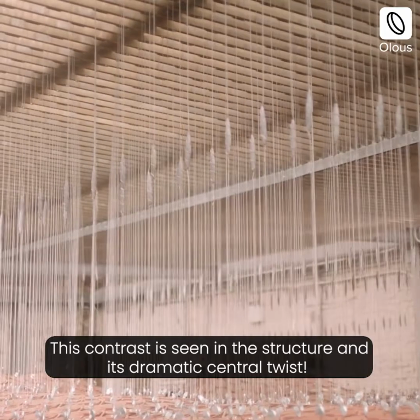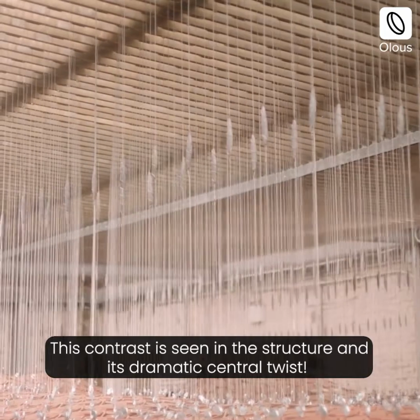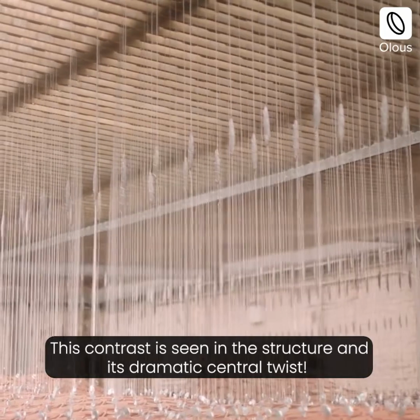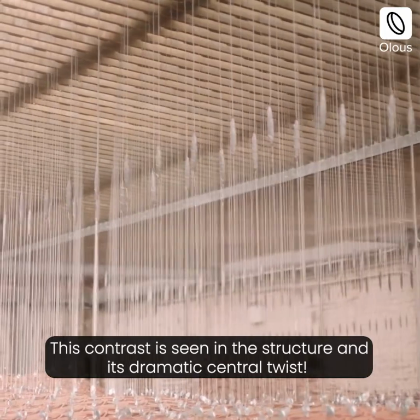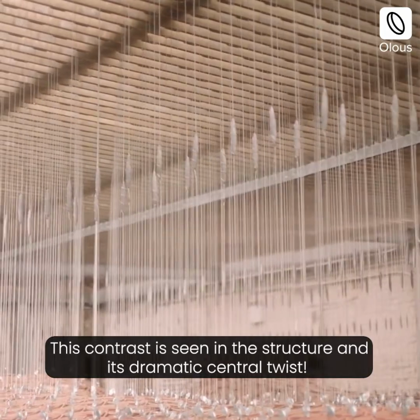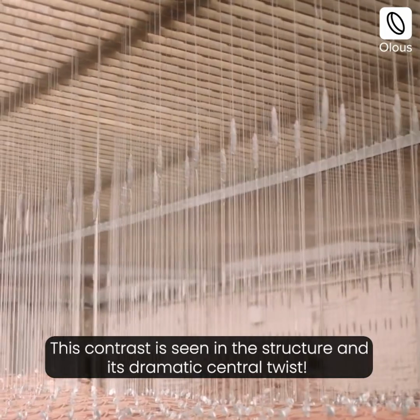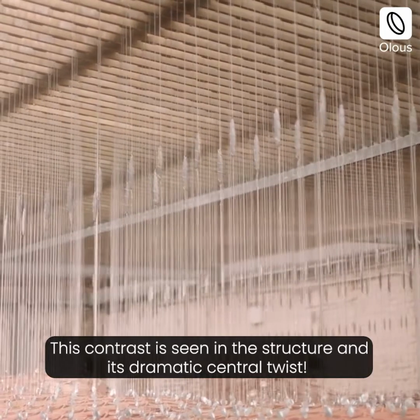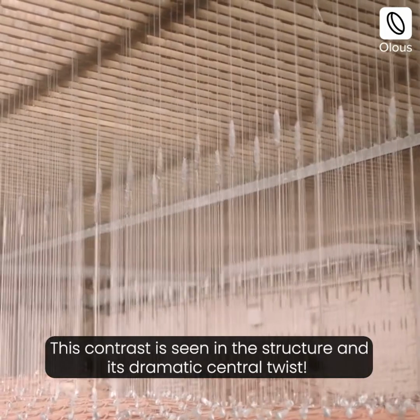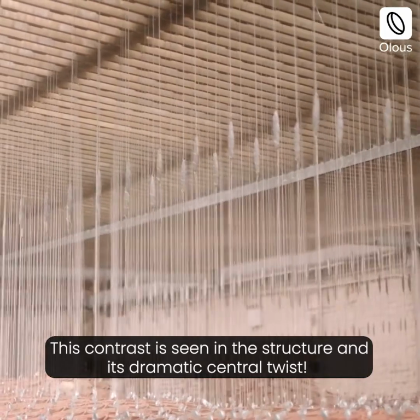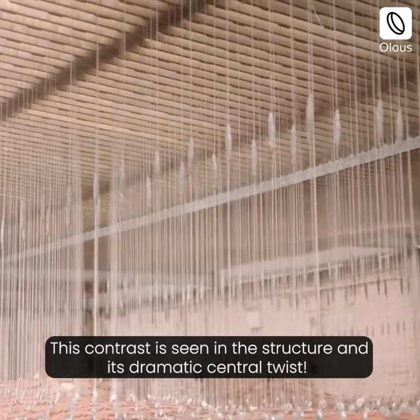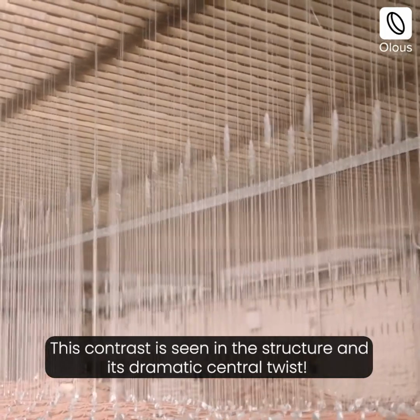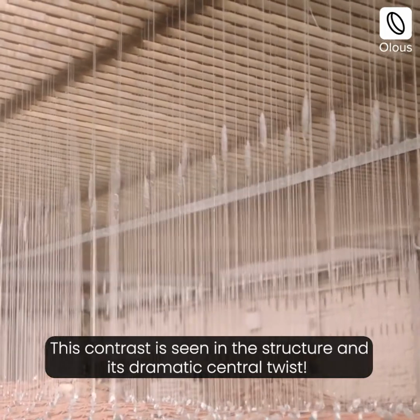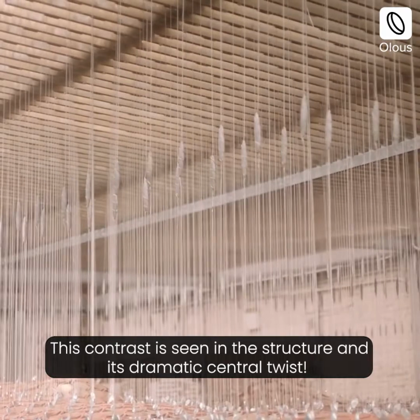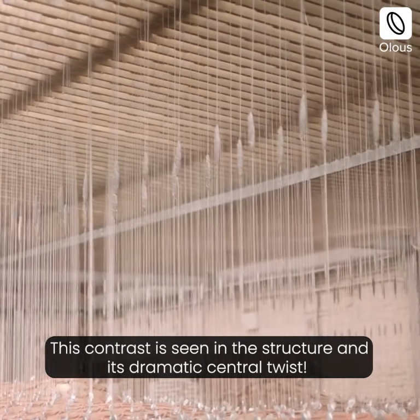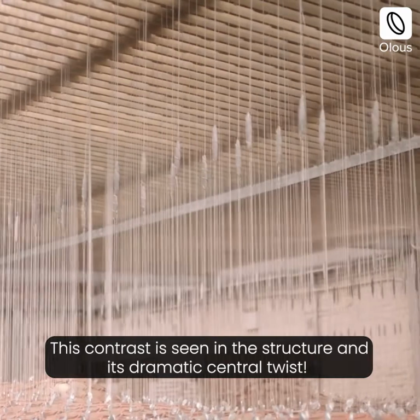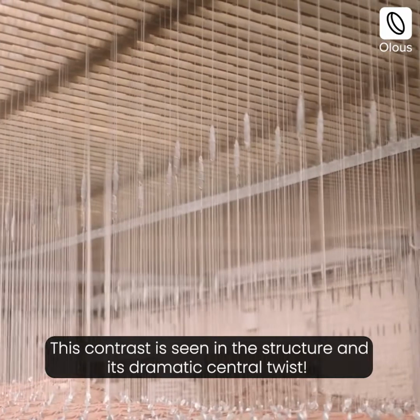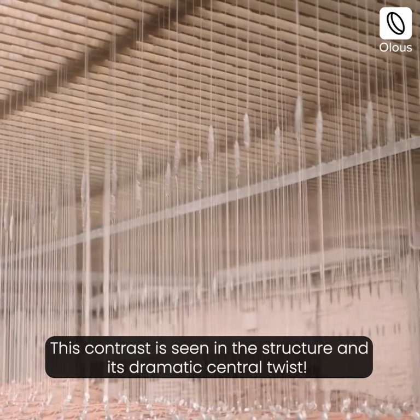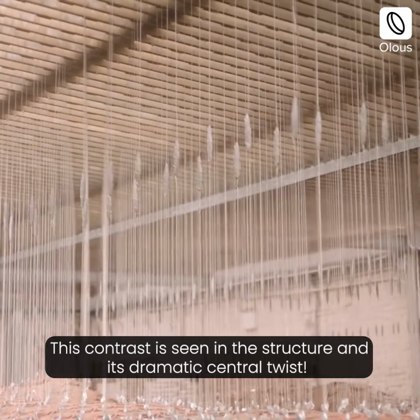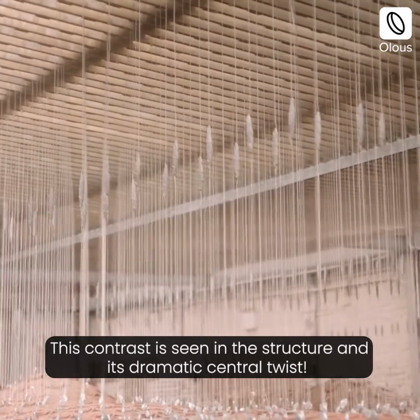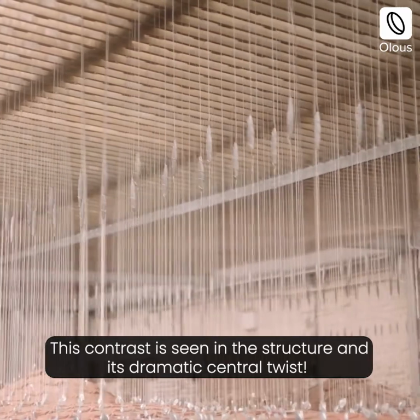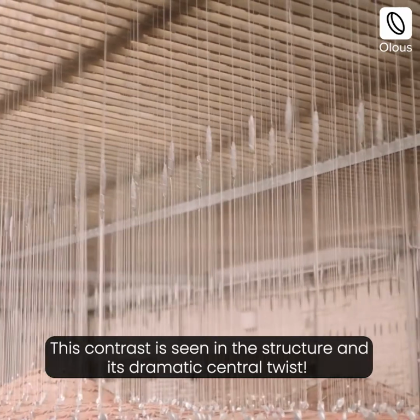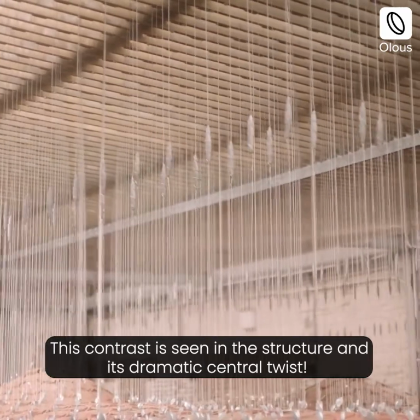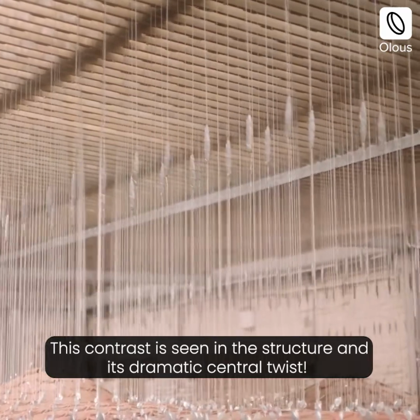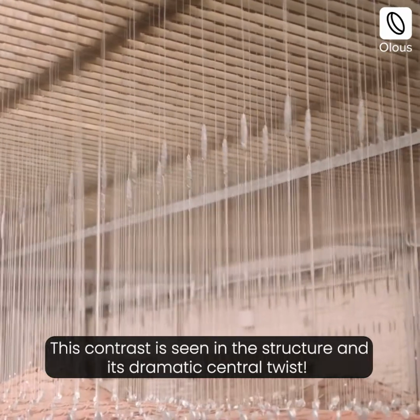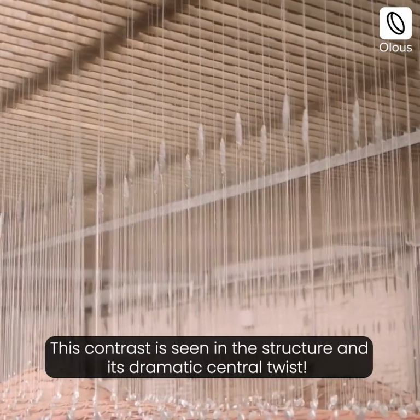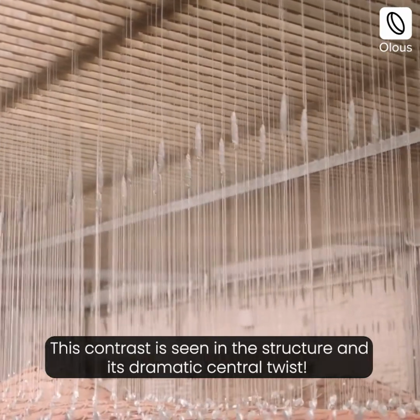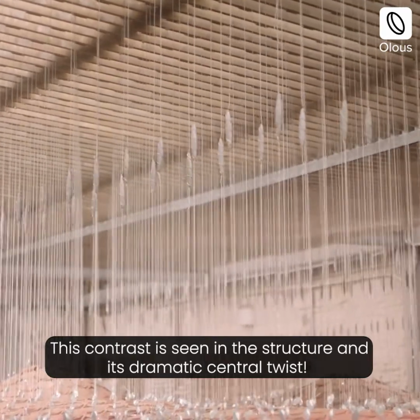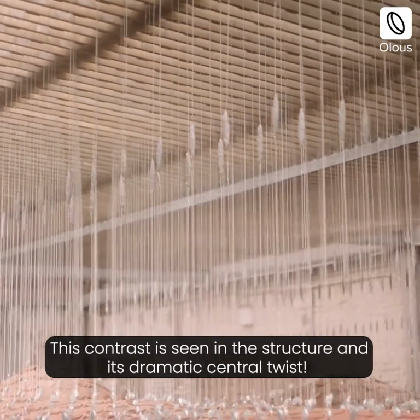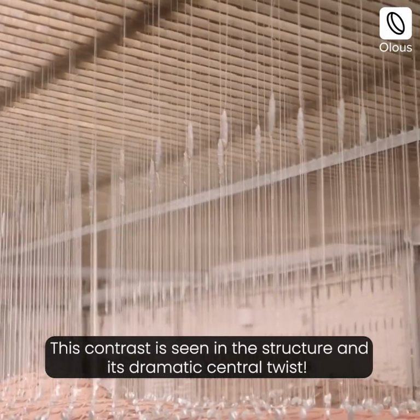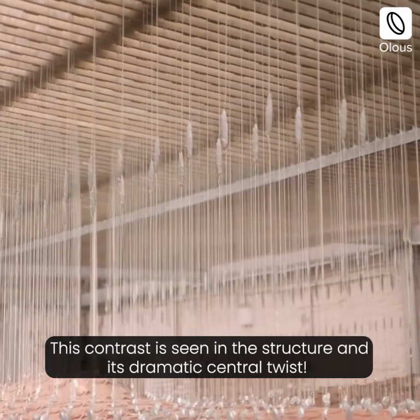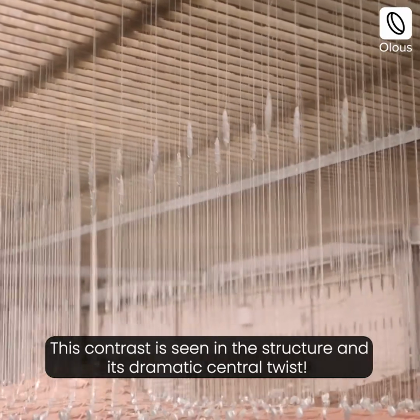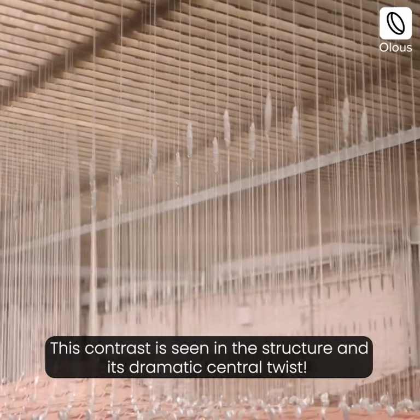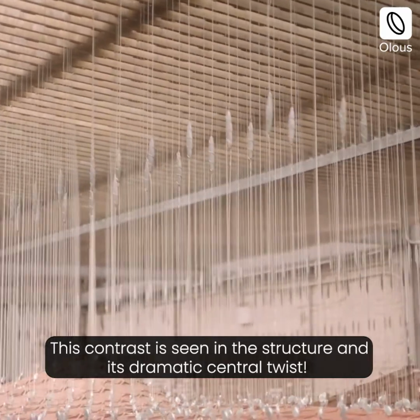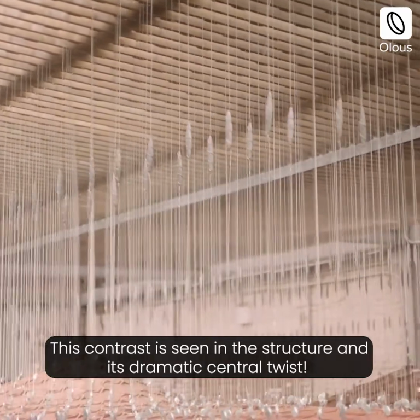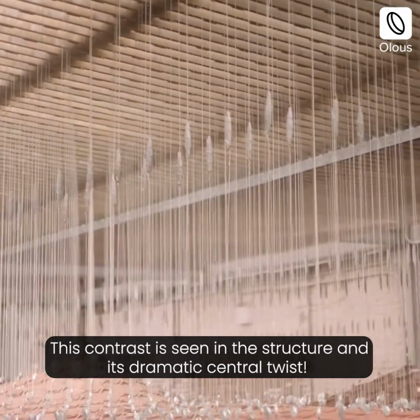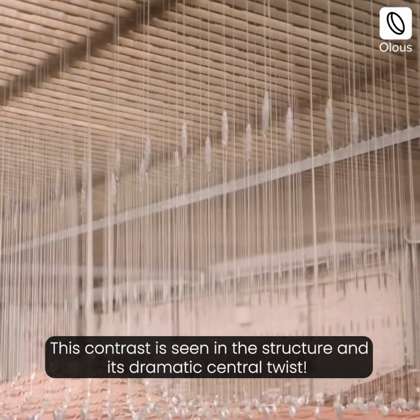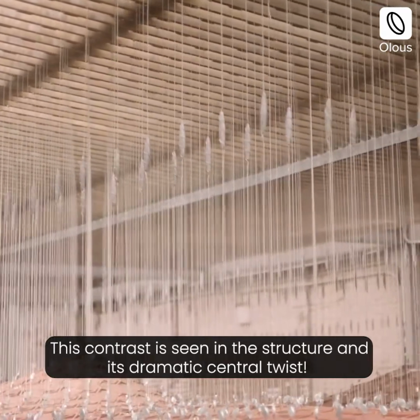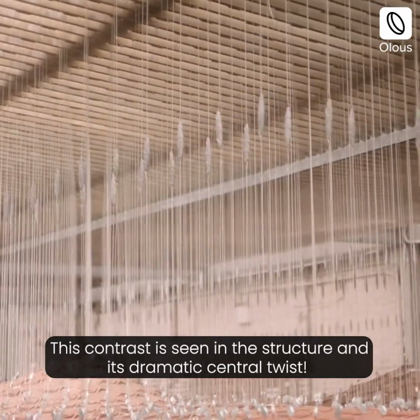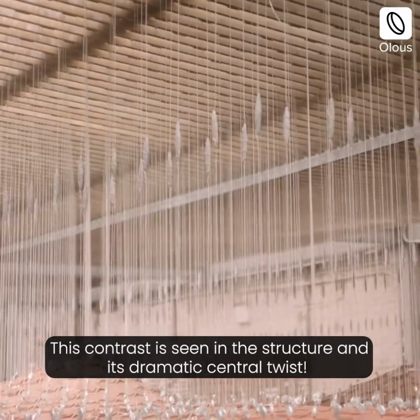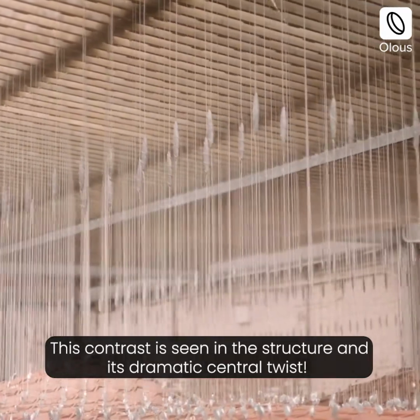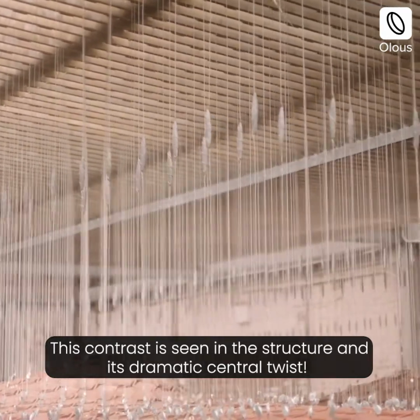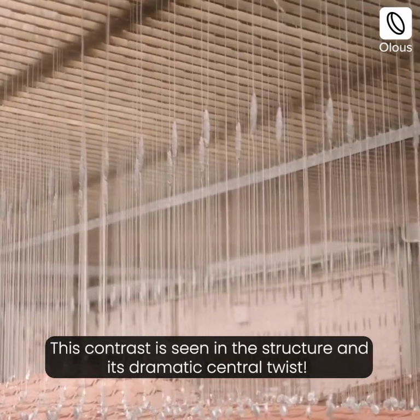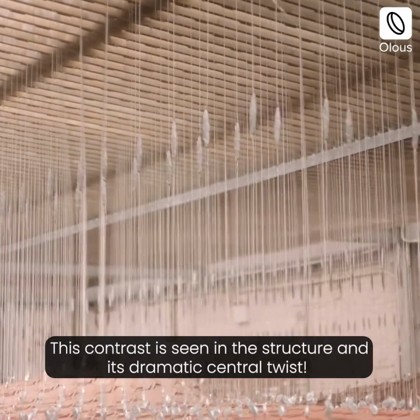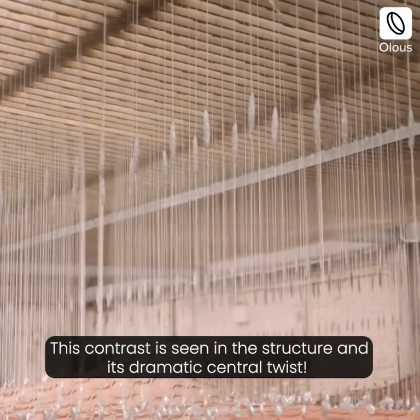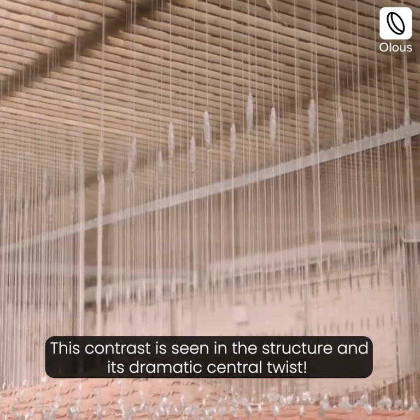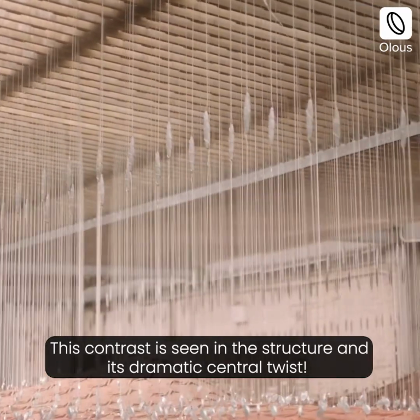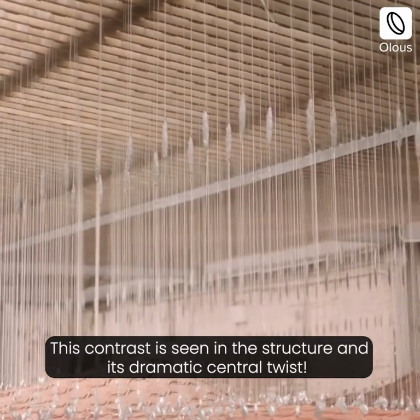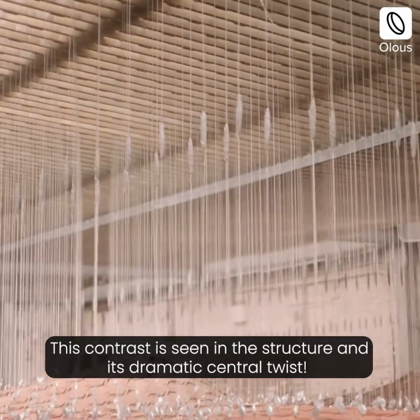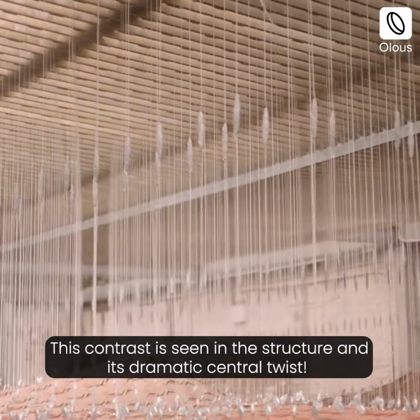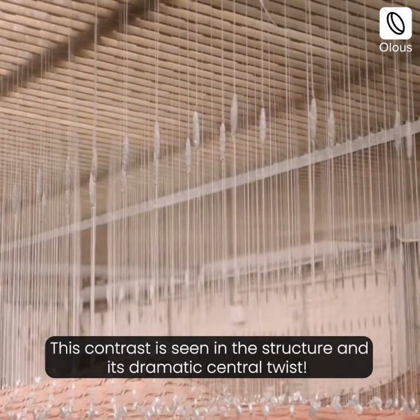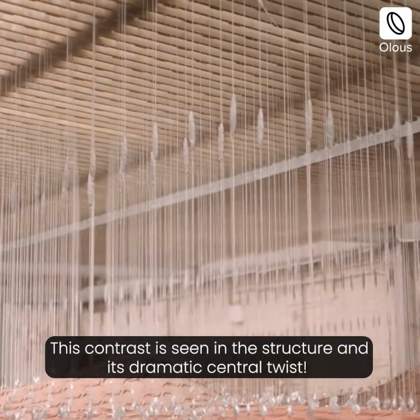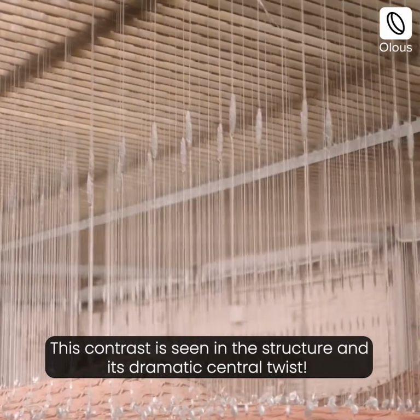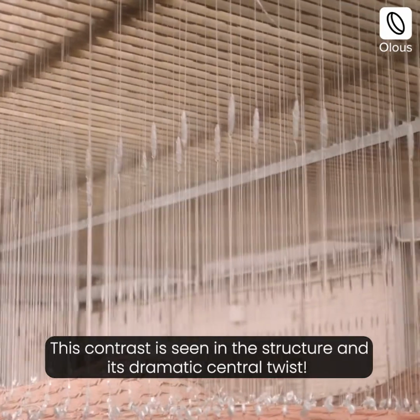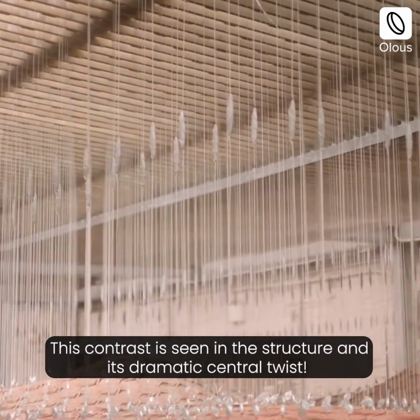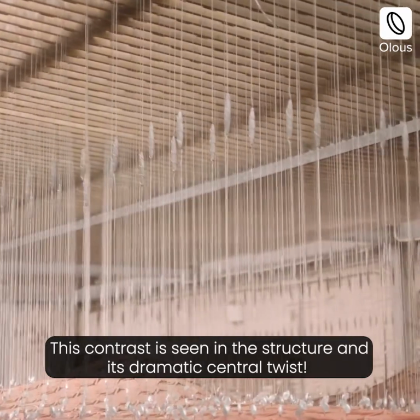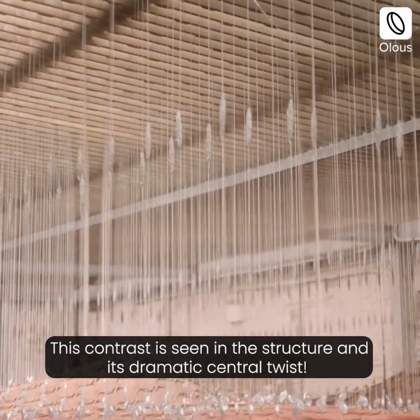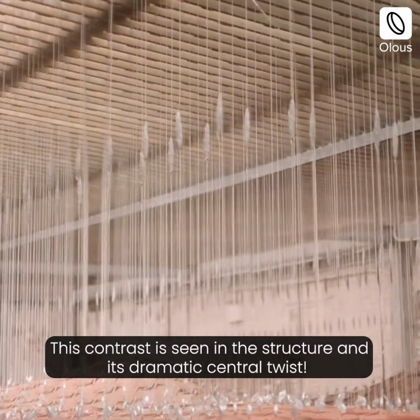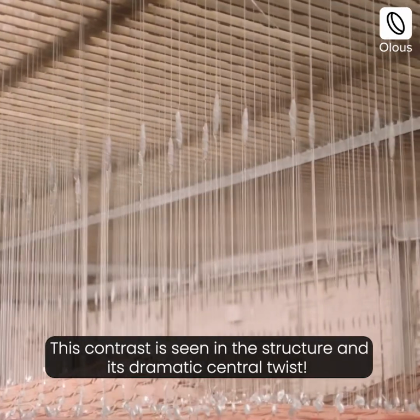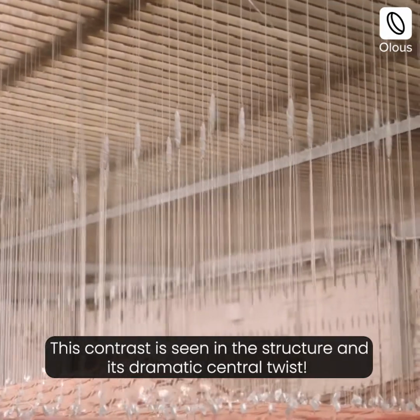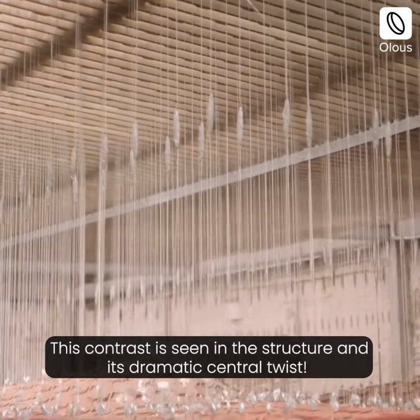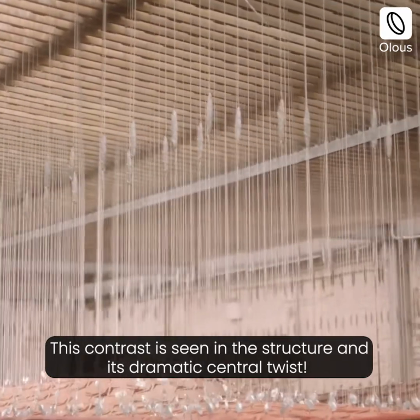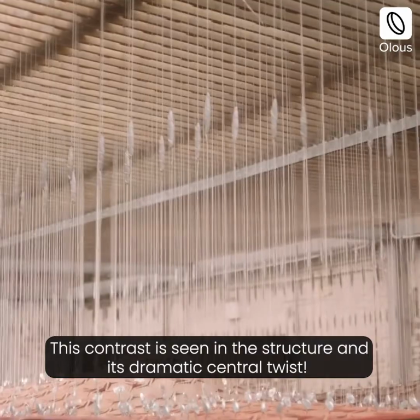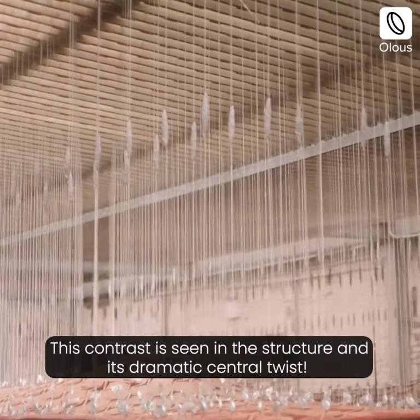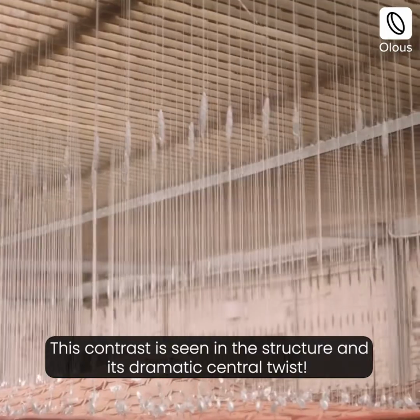Installations by Studio INI create interactive experiences by using intuitive technology.